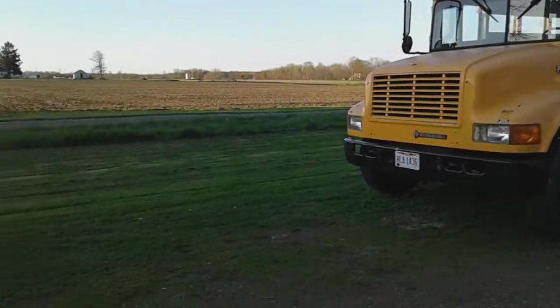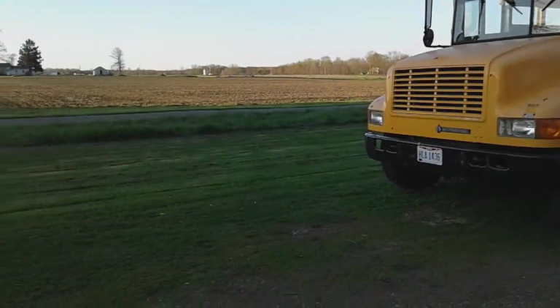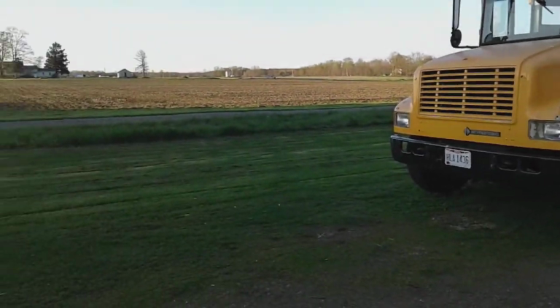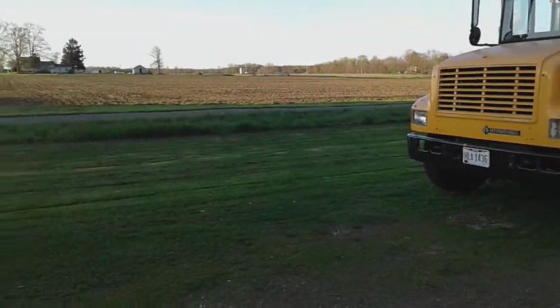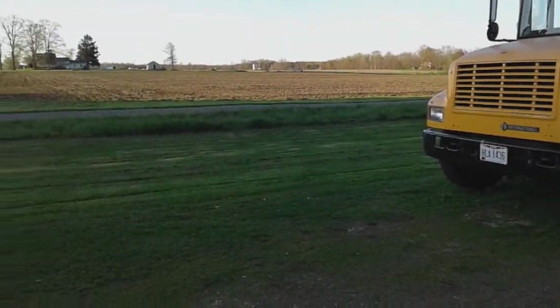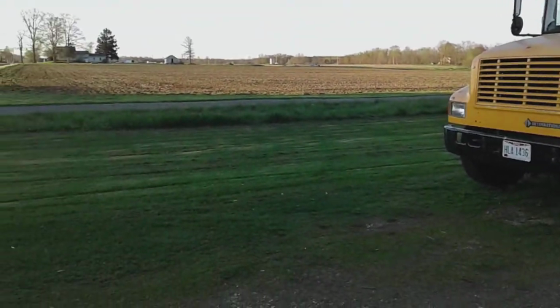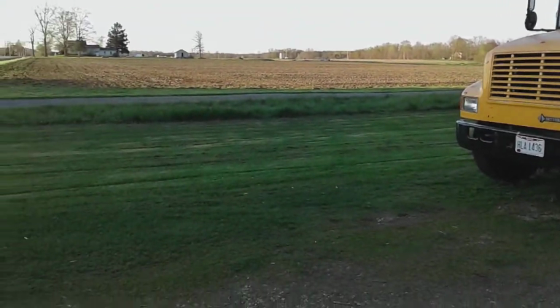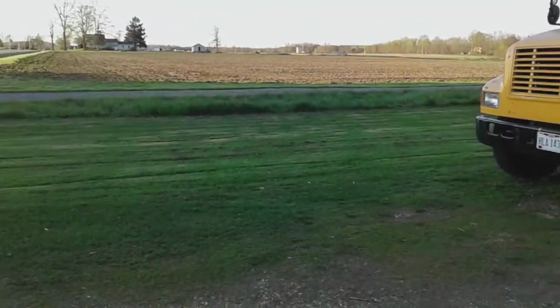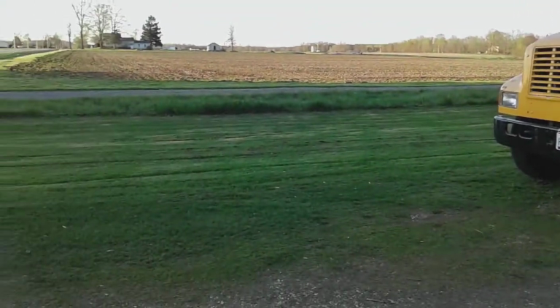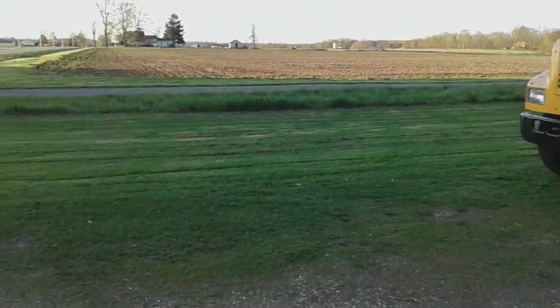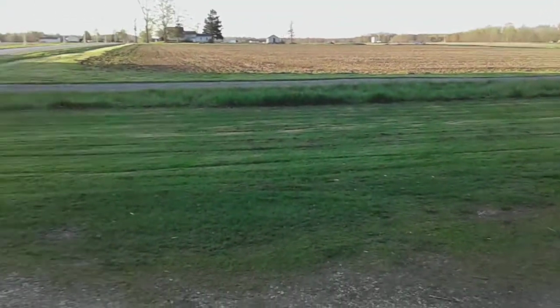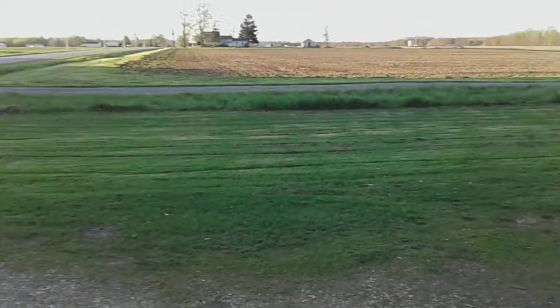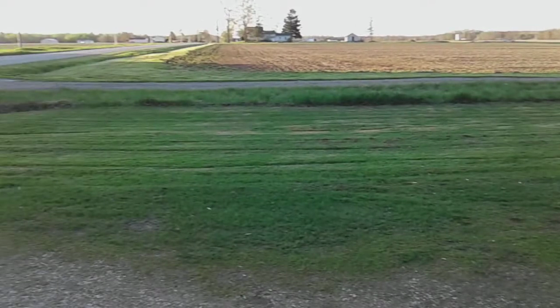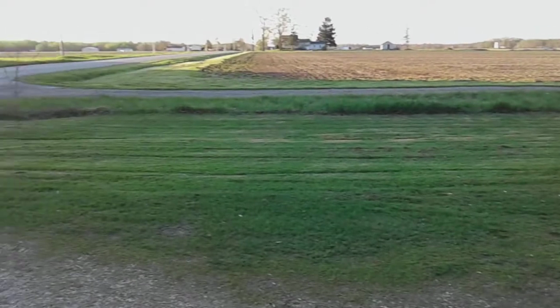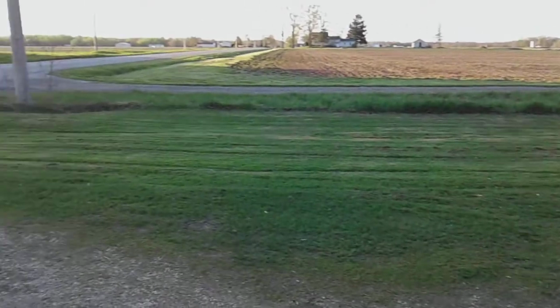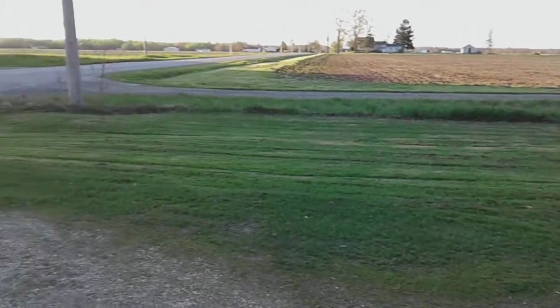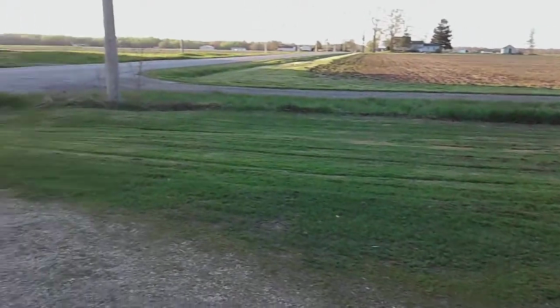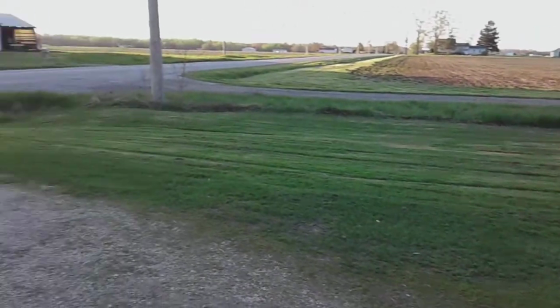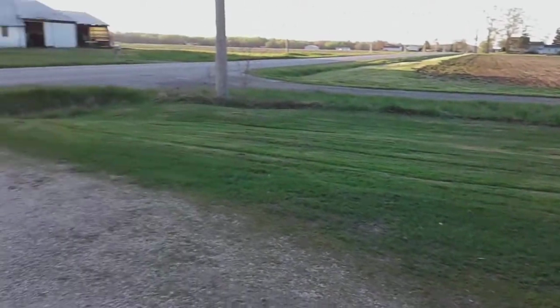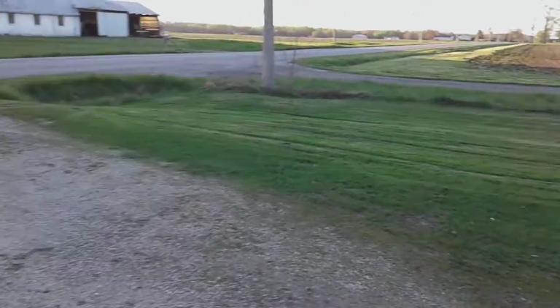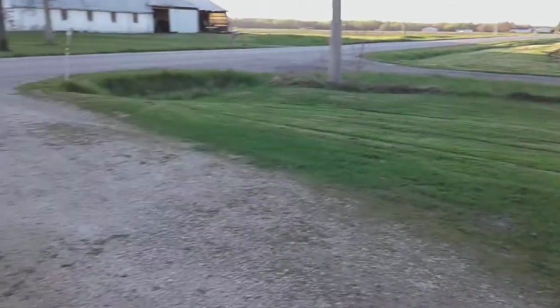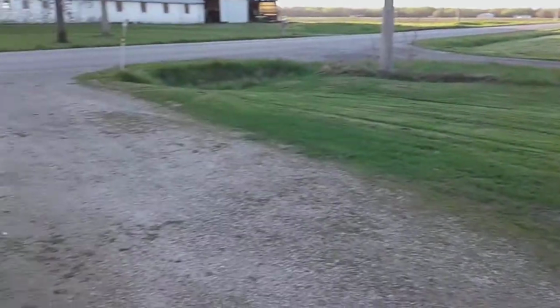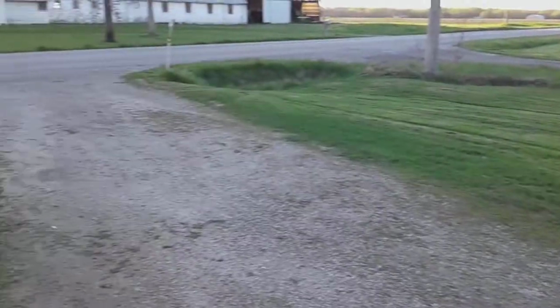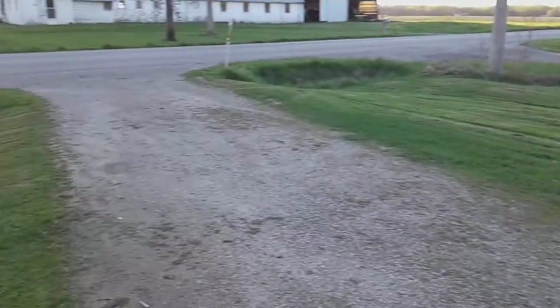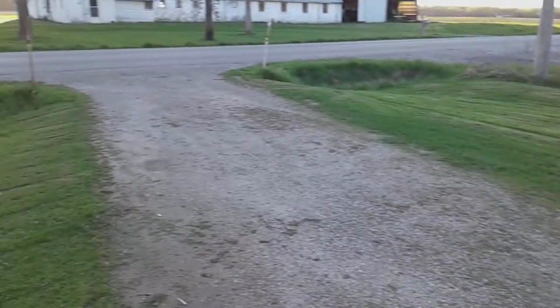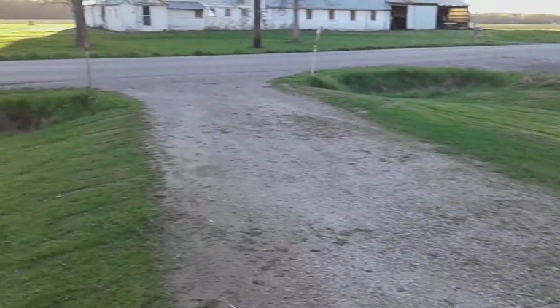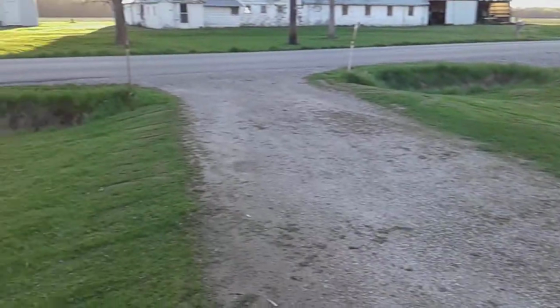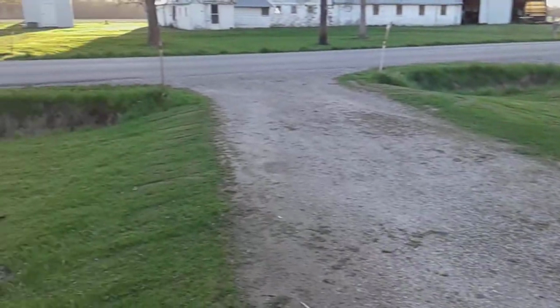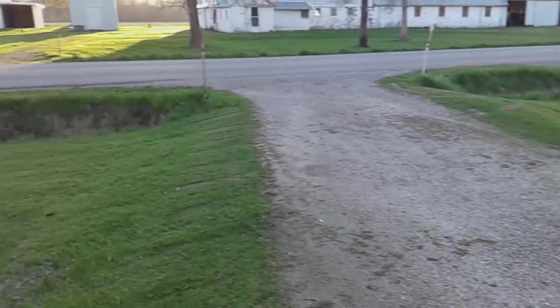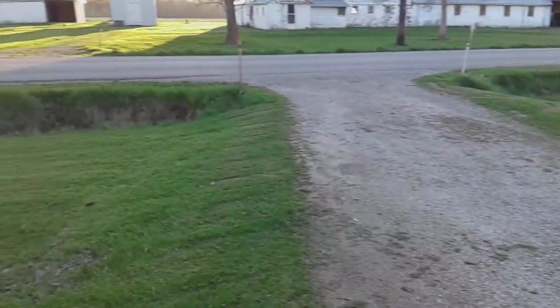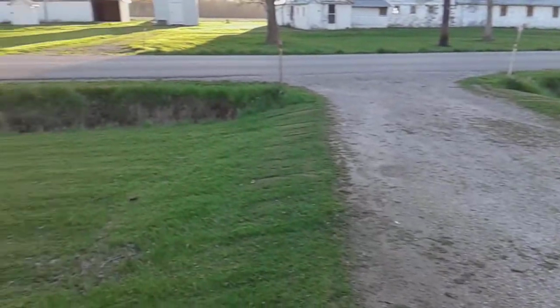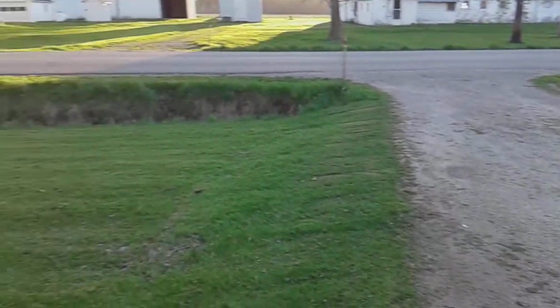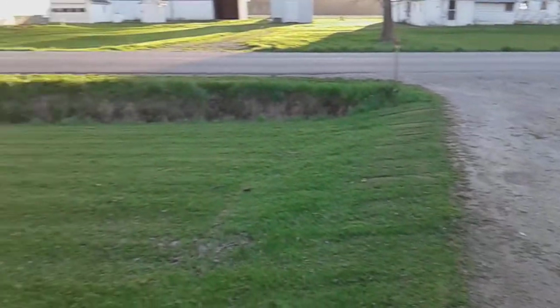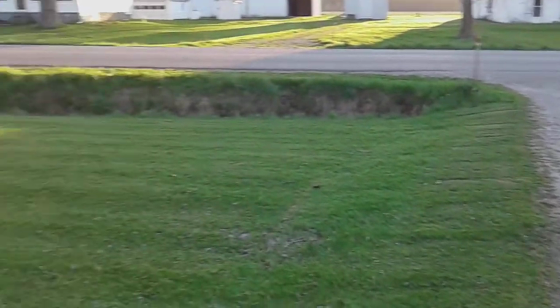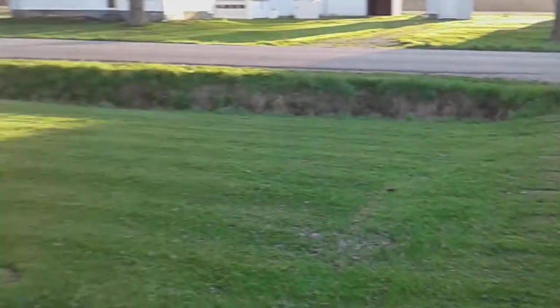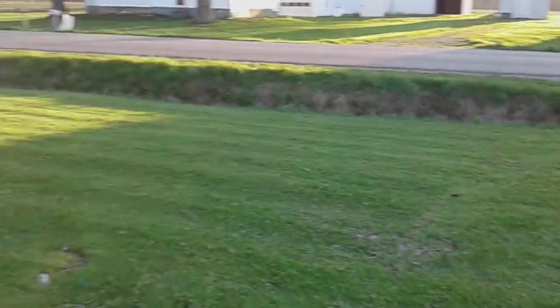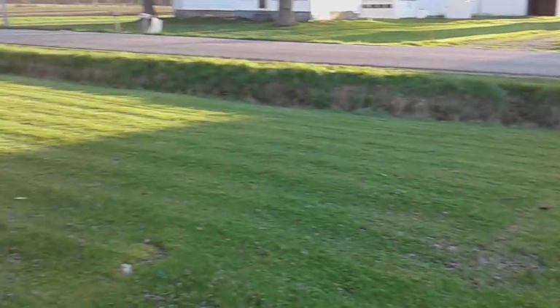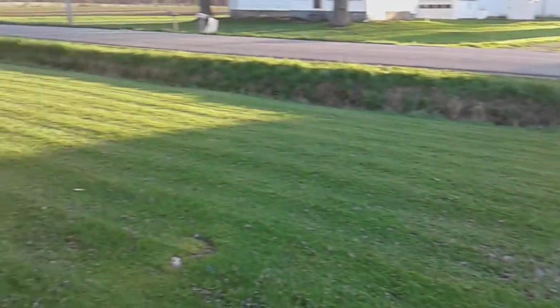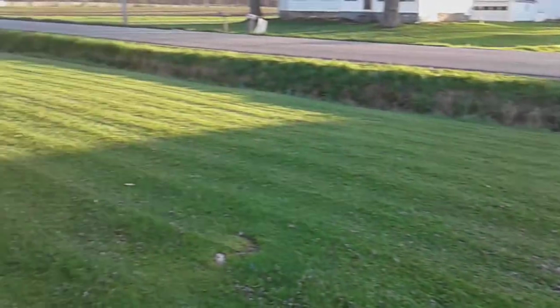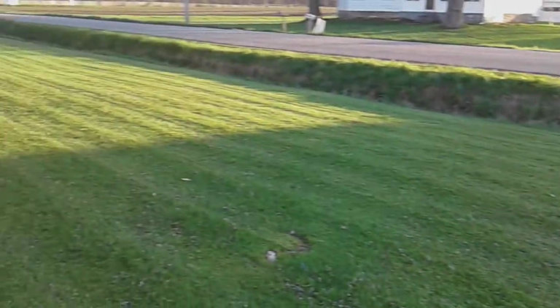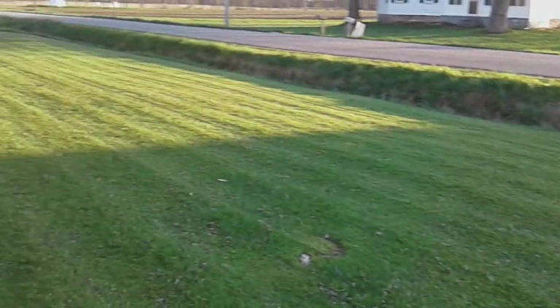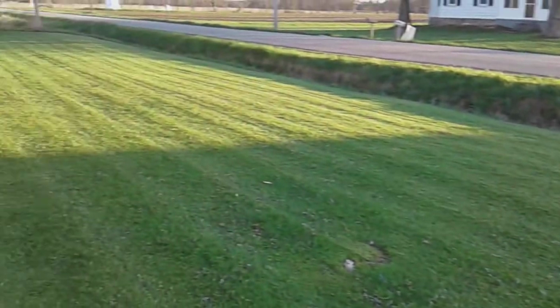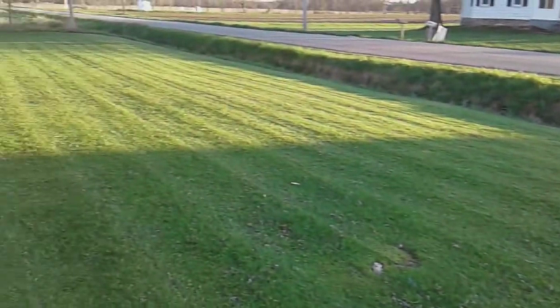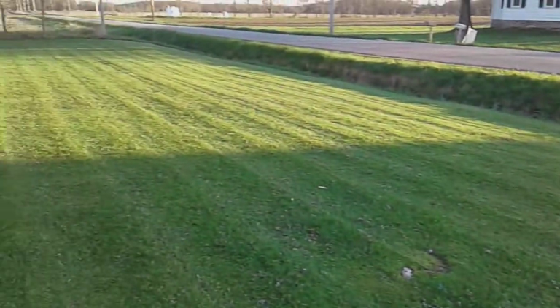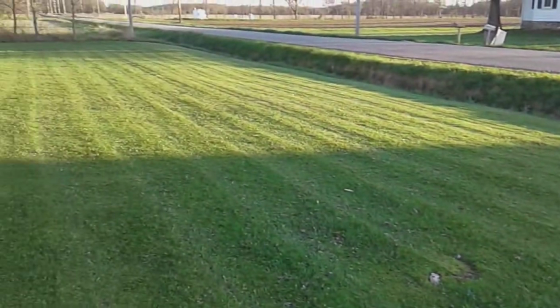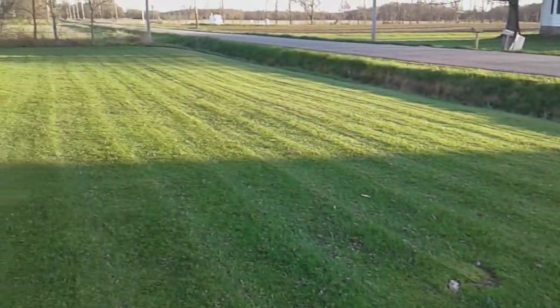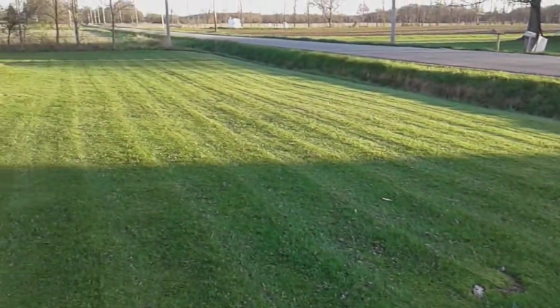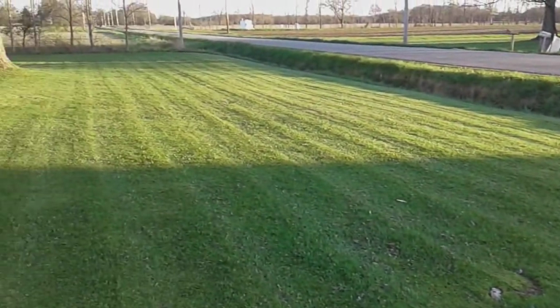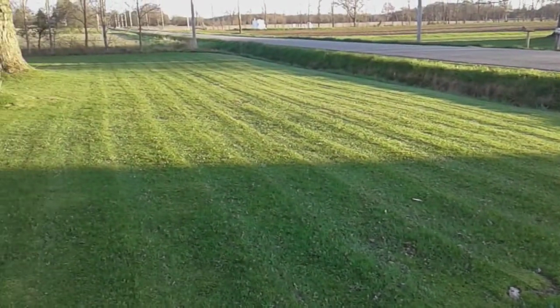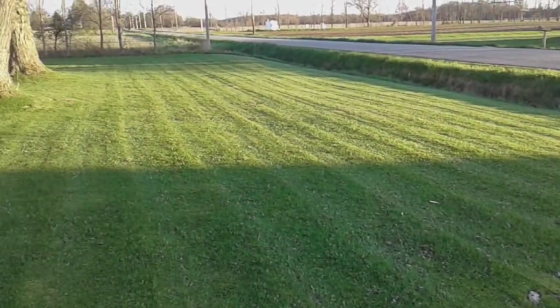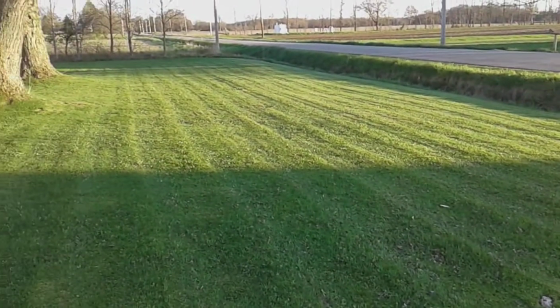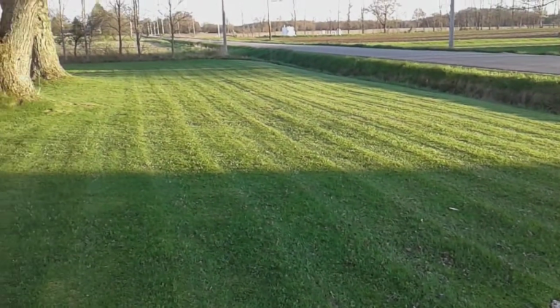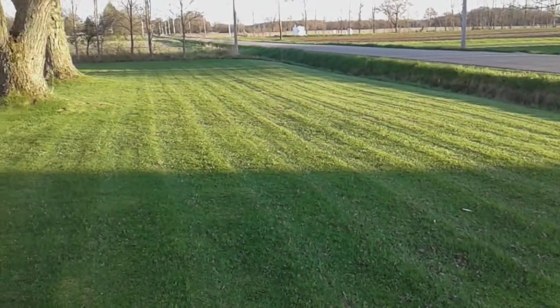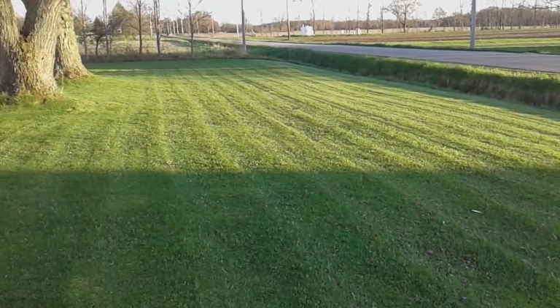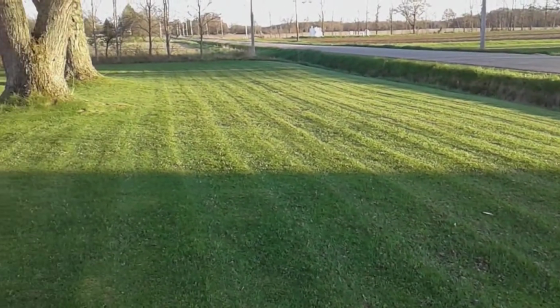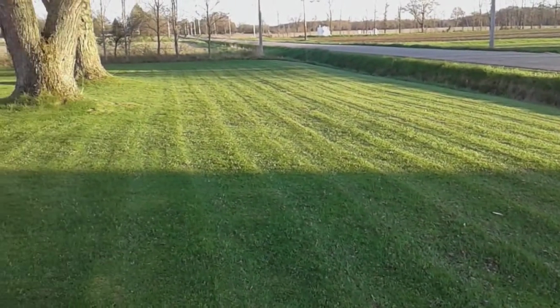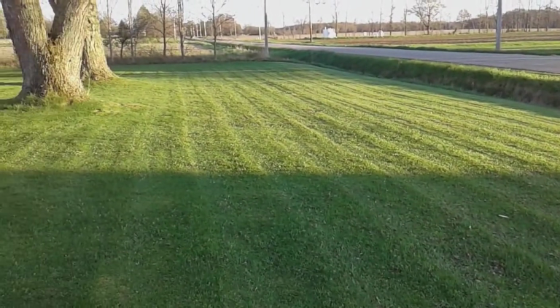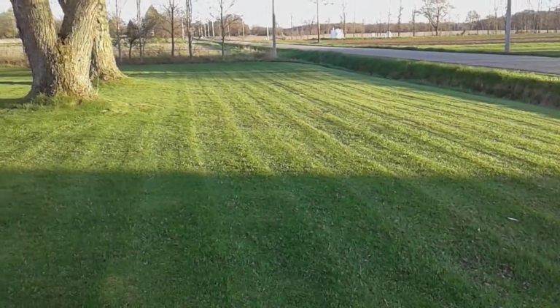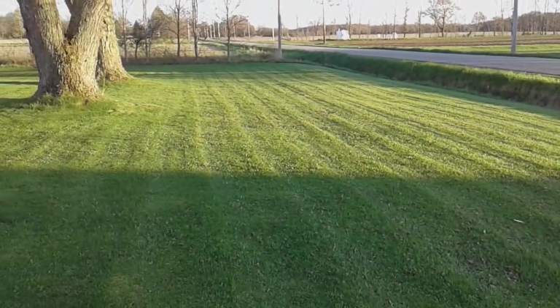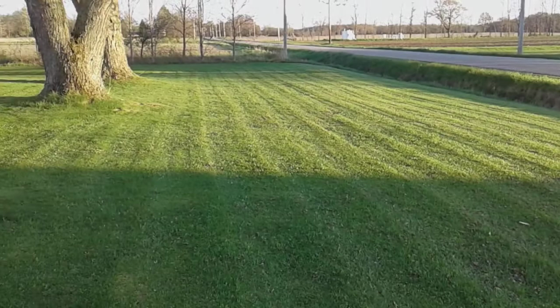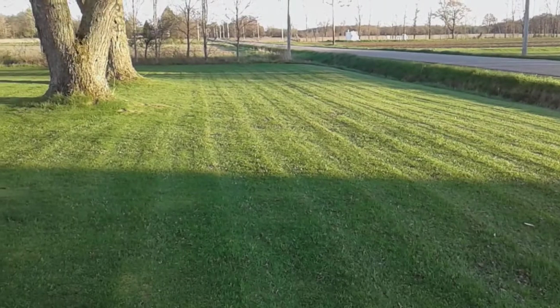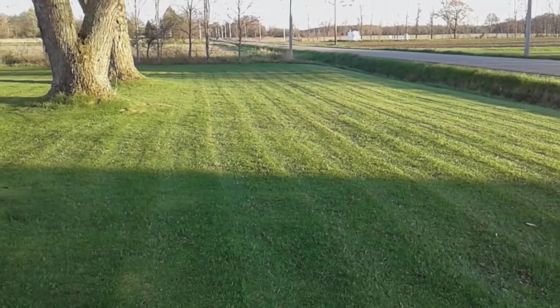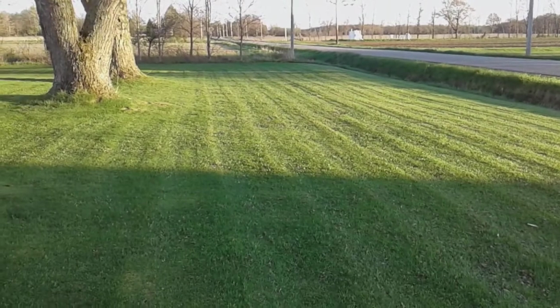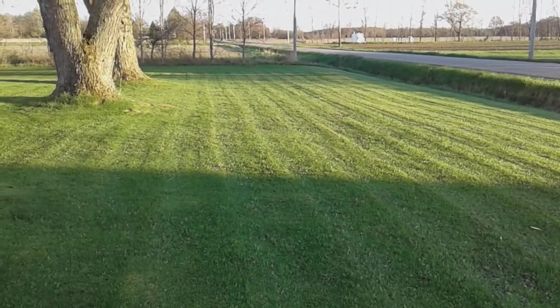I had to cut the grass today — it is that time of year, grass cutting season.